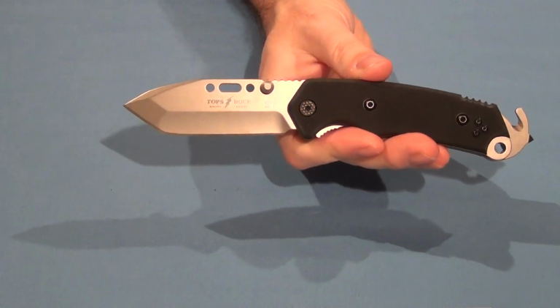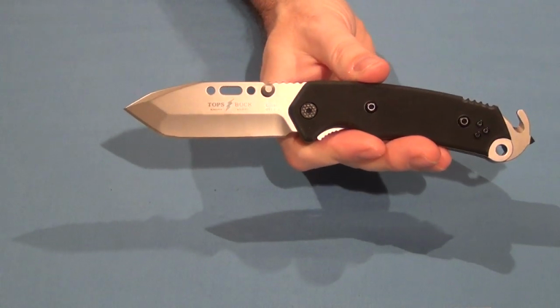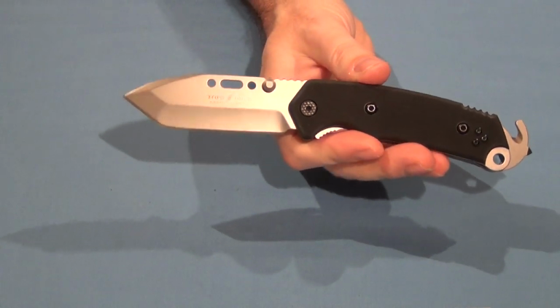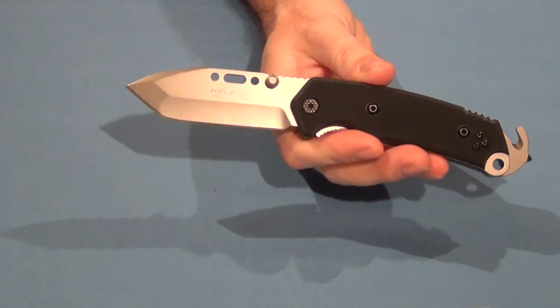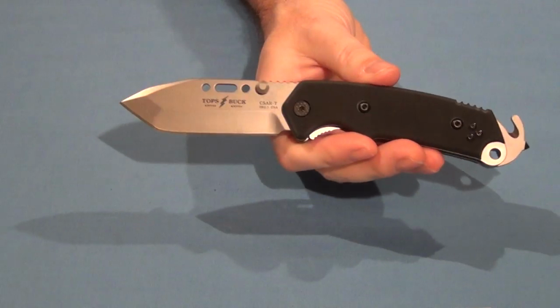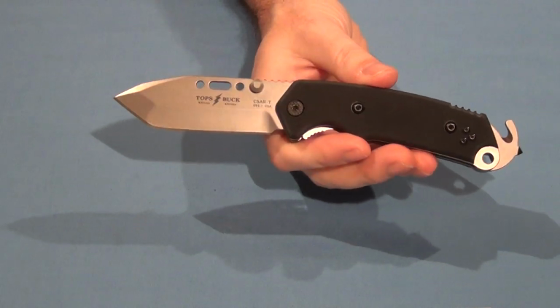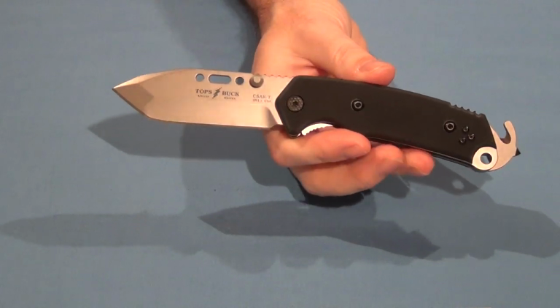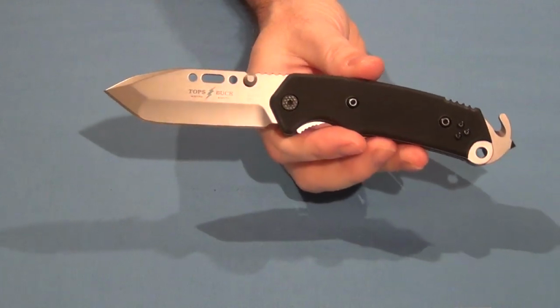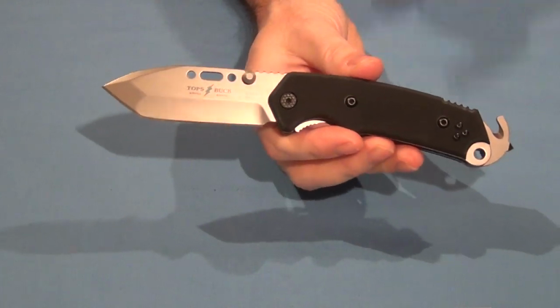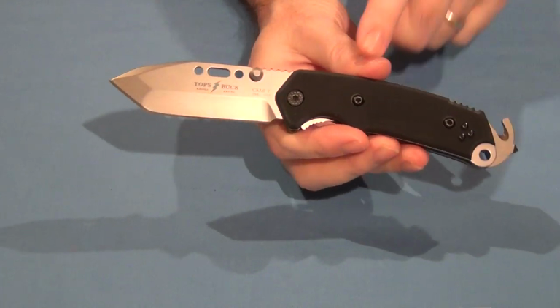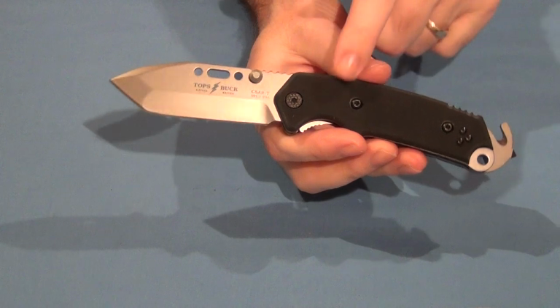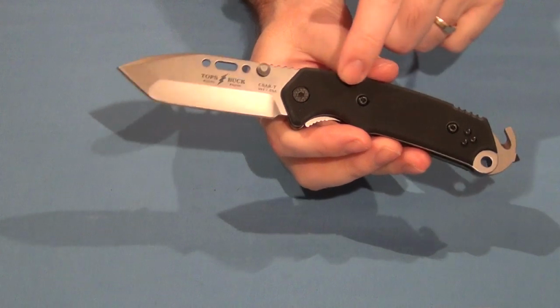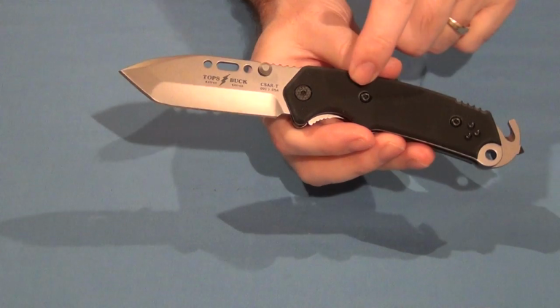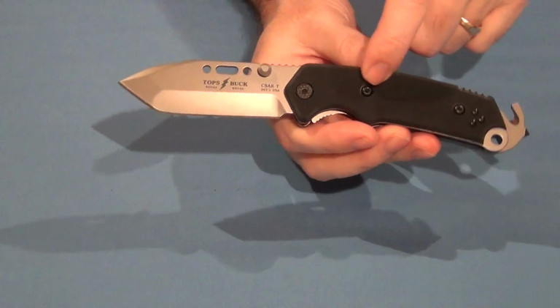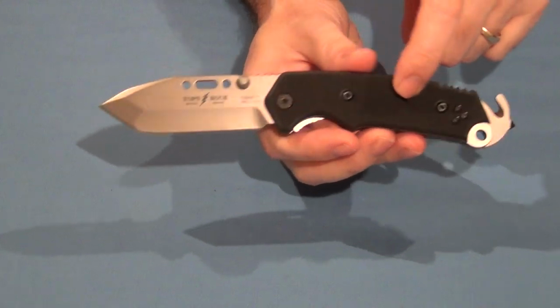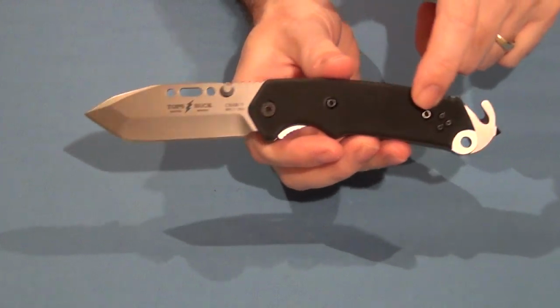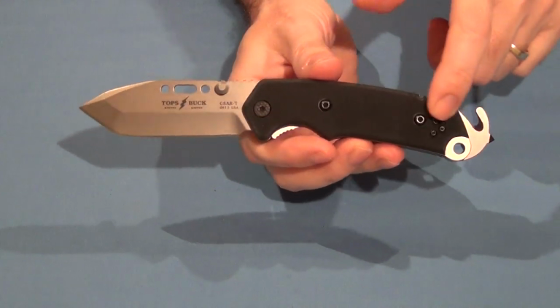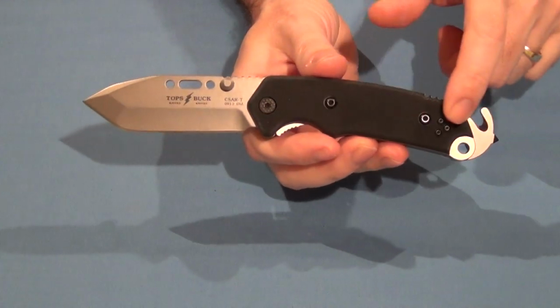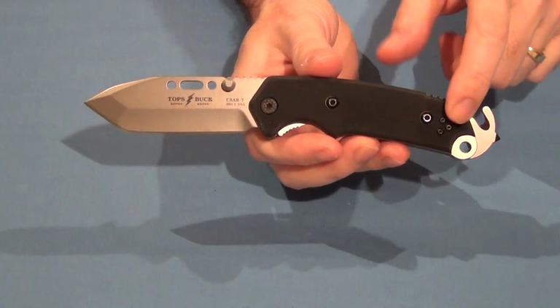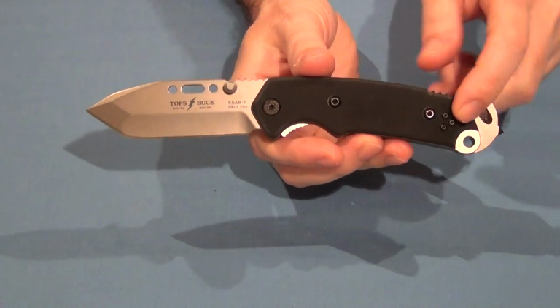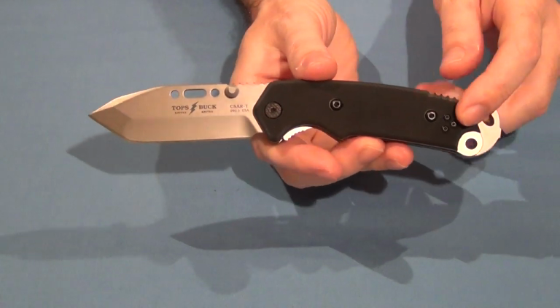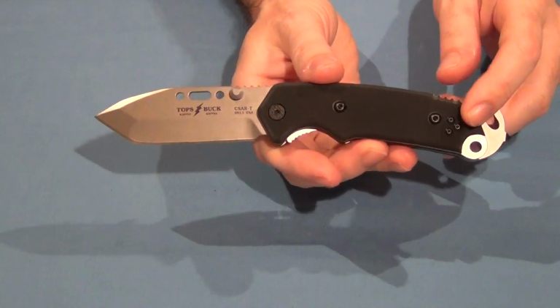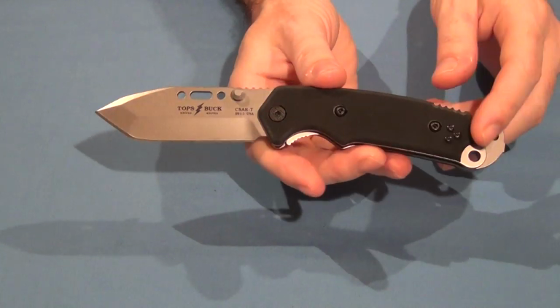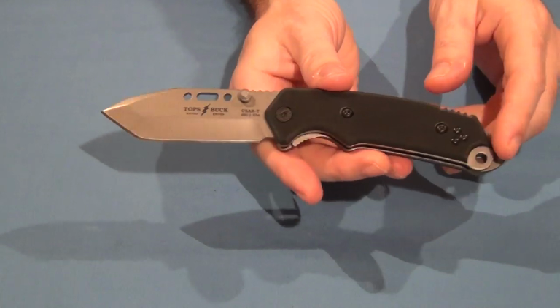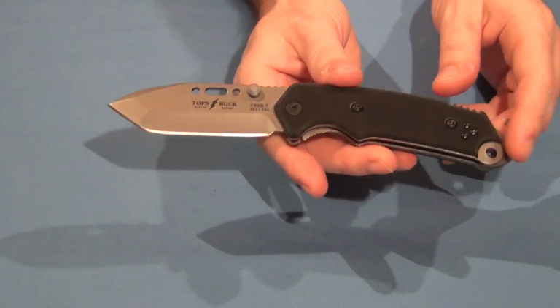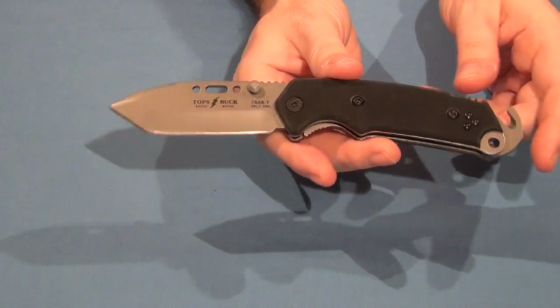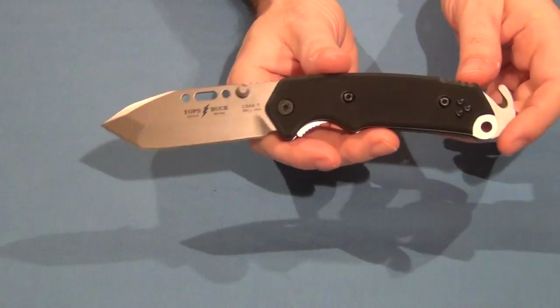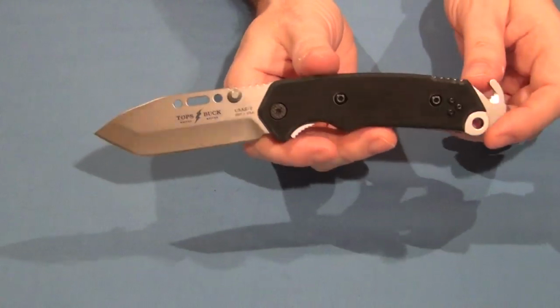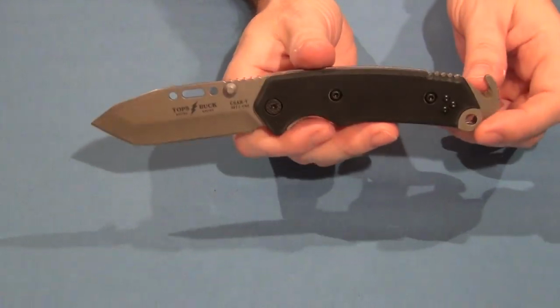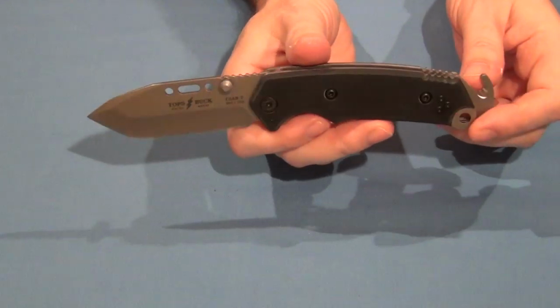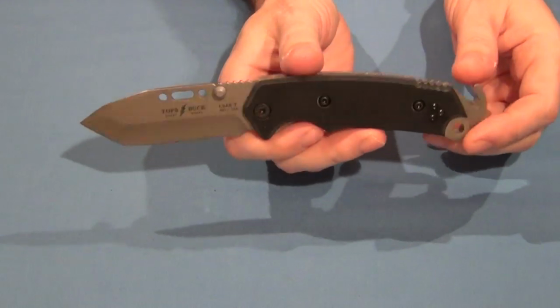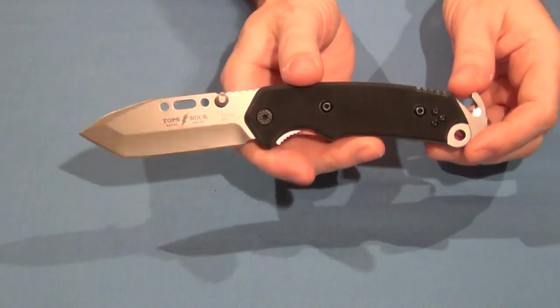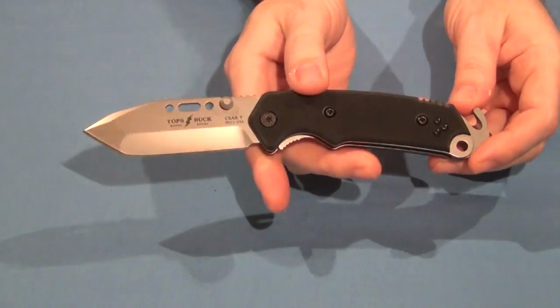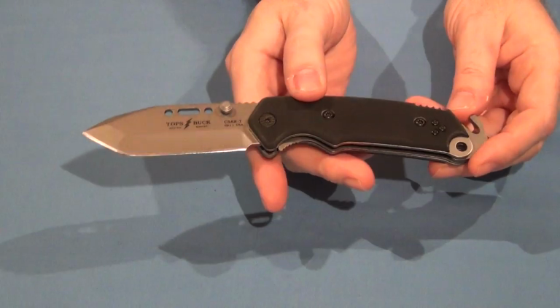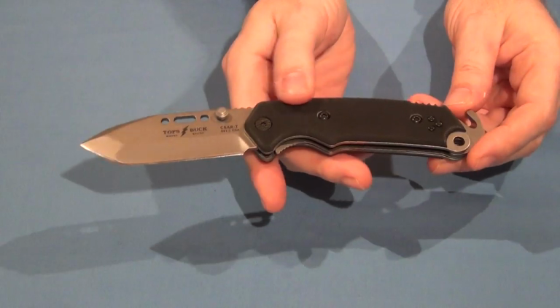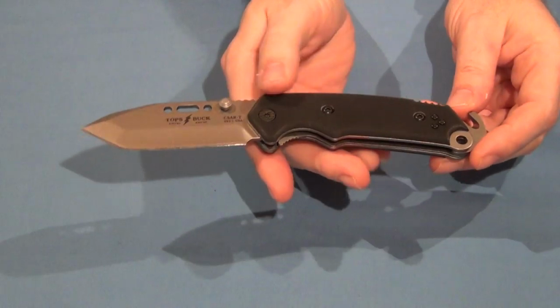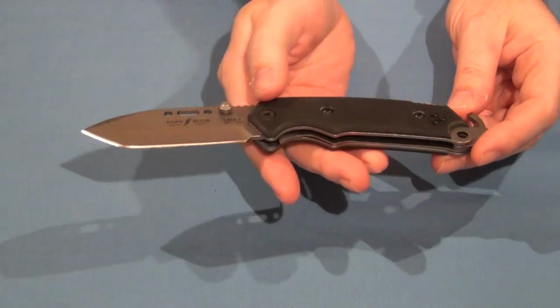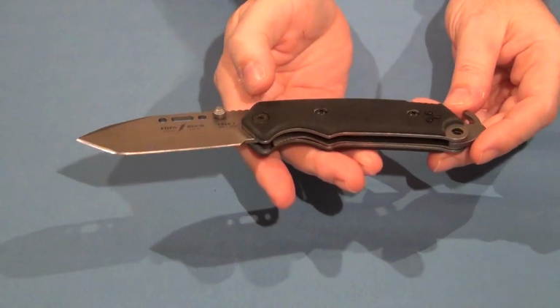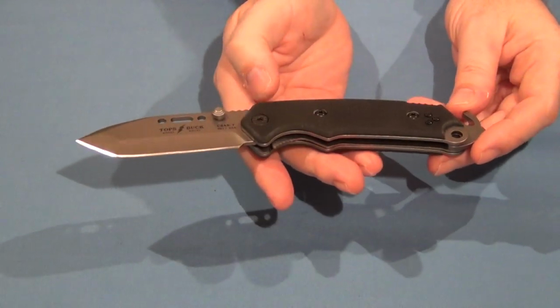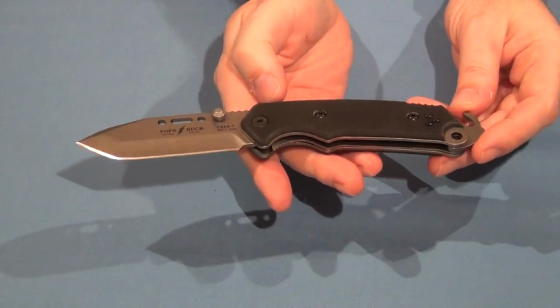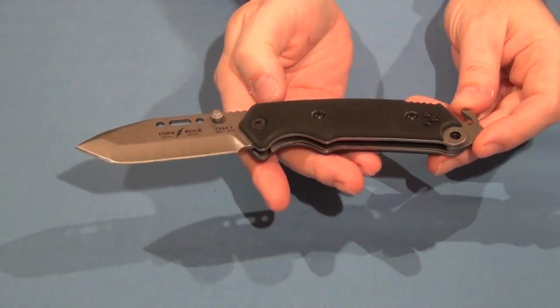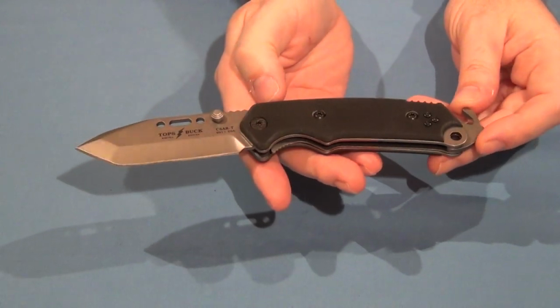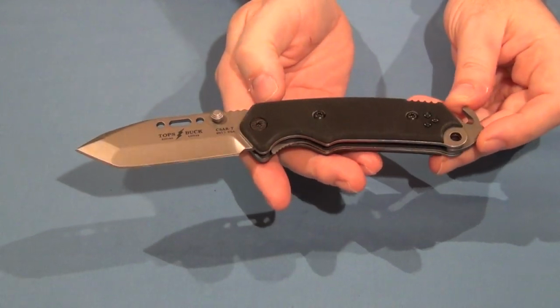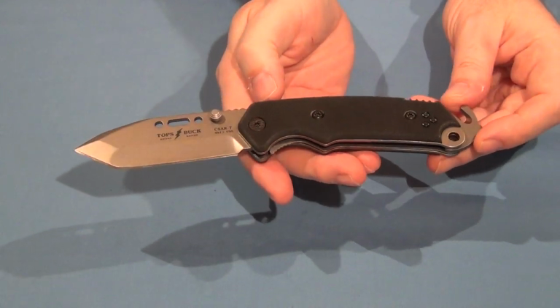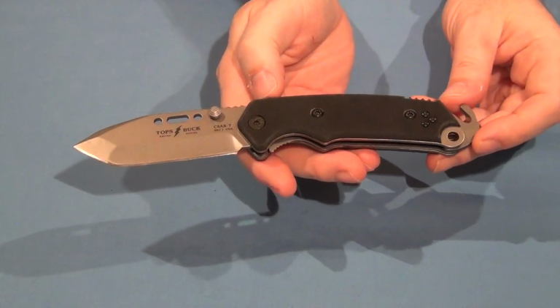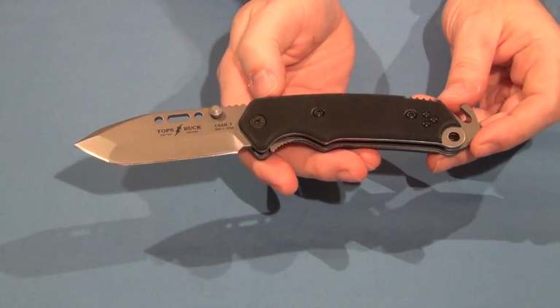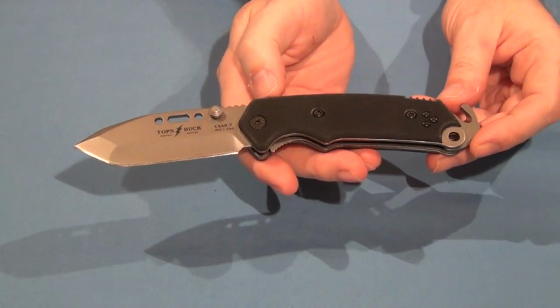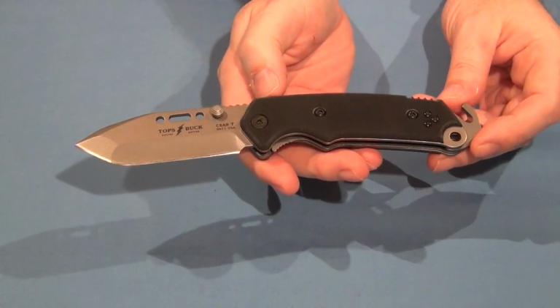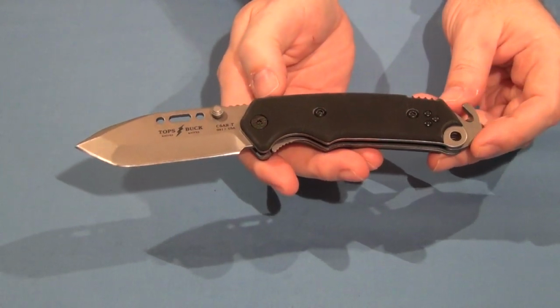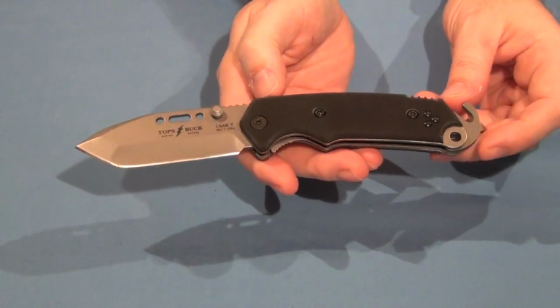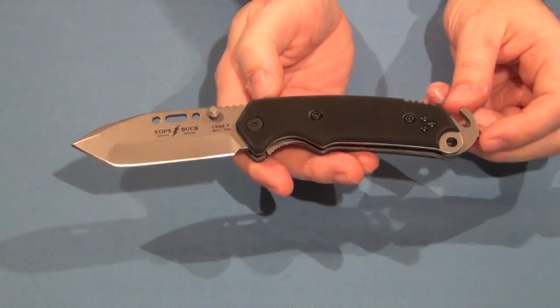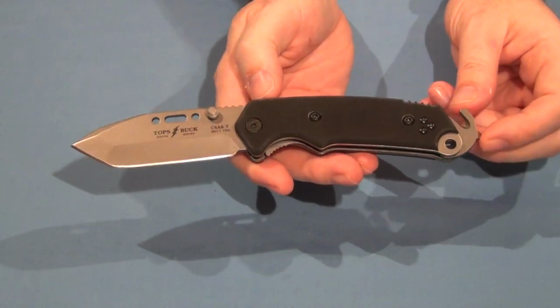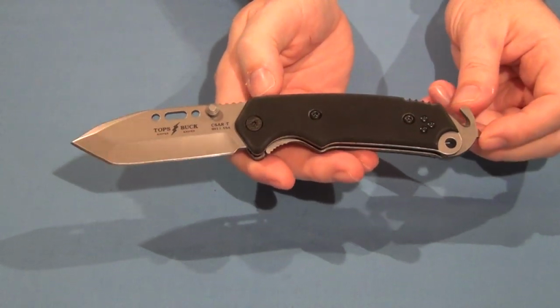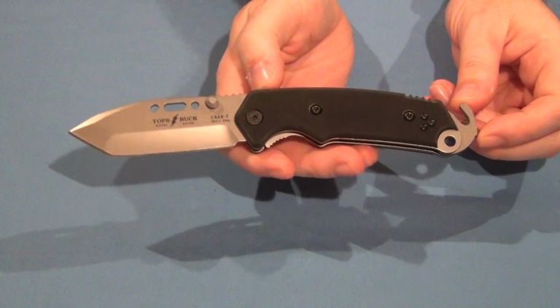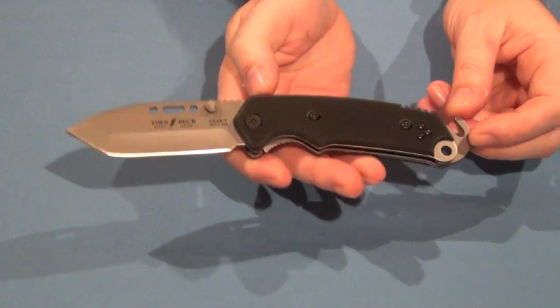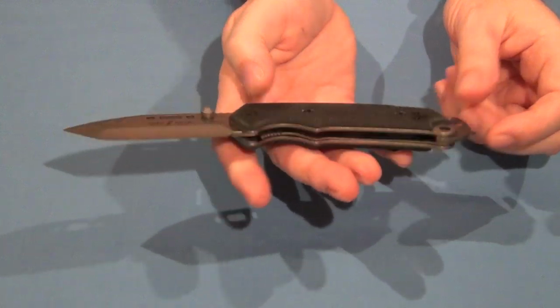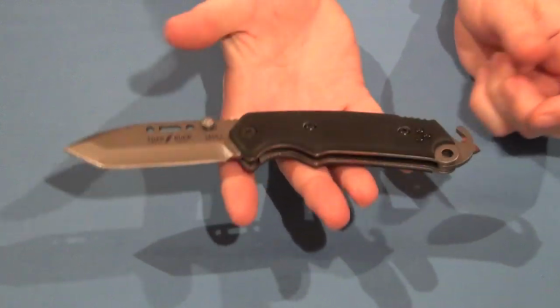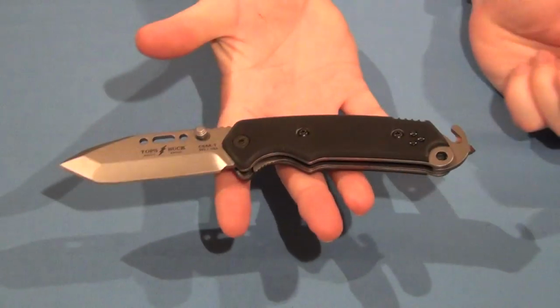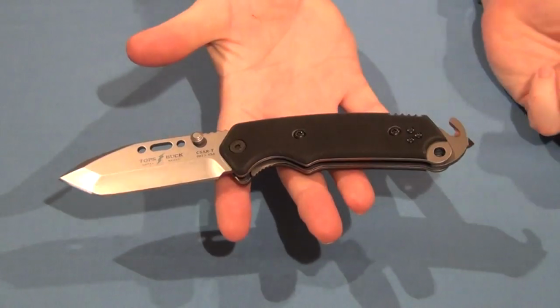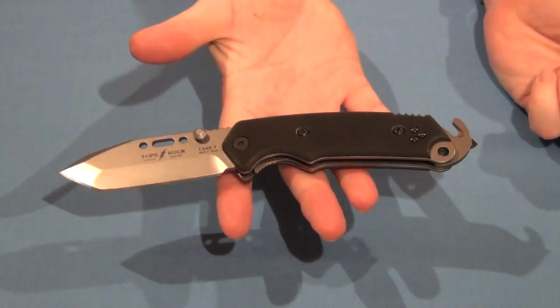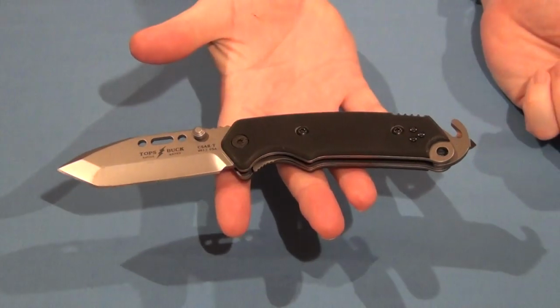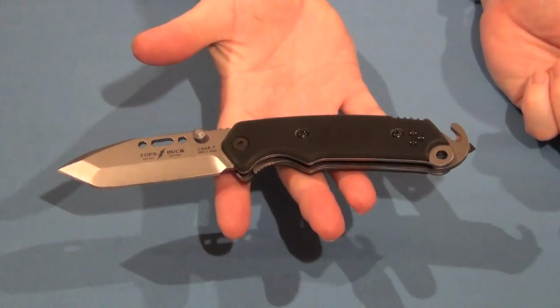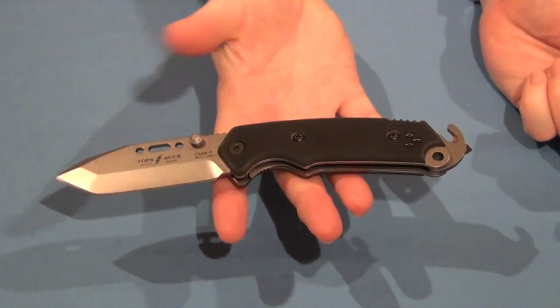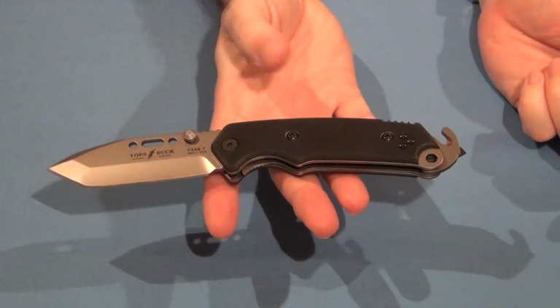The handle here is made of G10. The overall length is 8 and 3 quarter inches, and the weight is 7 ounces.